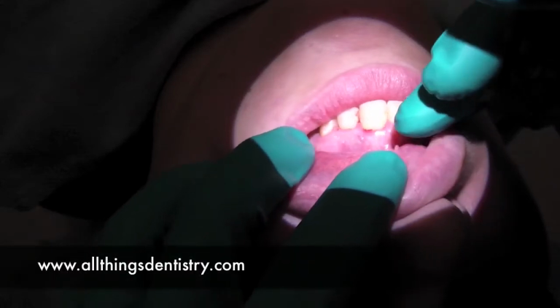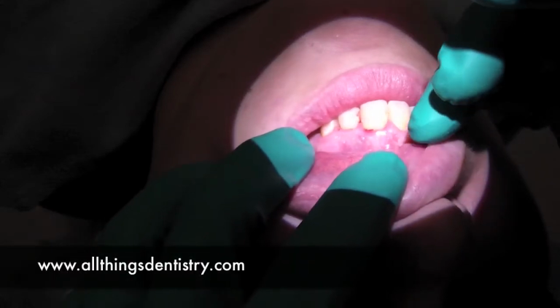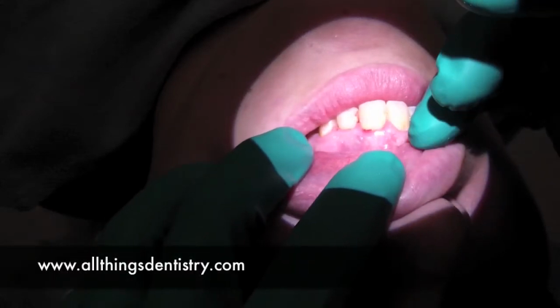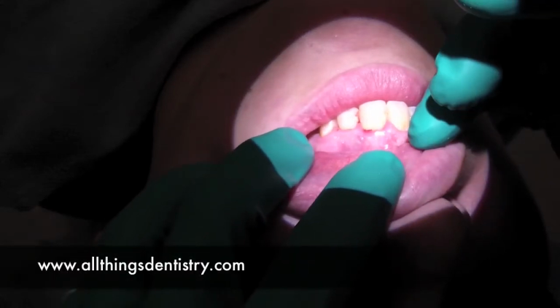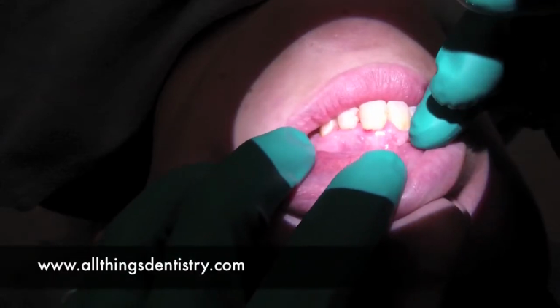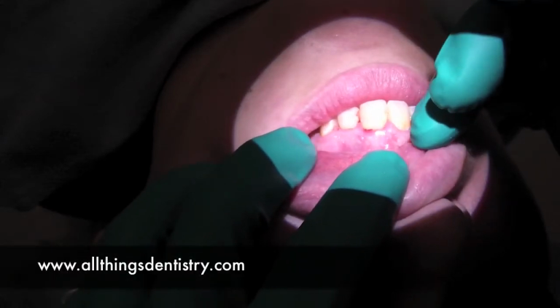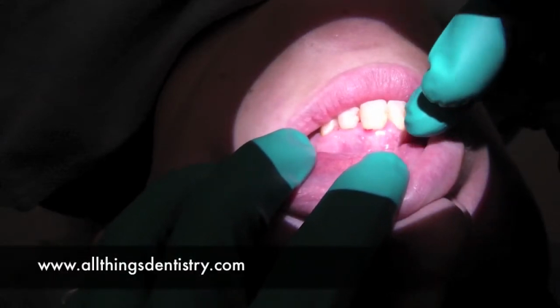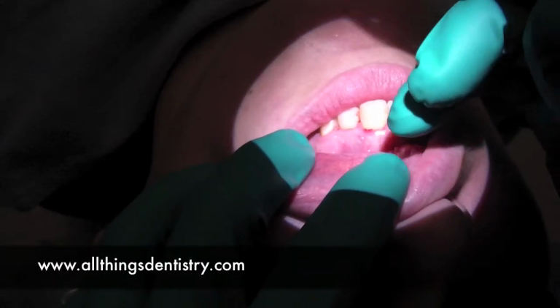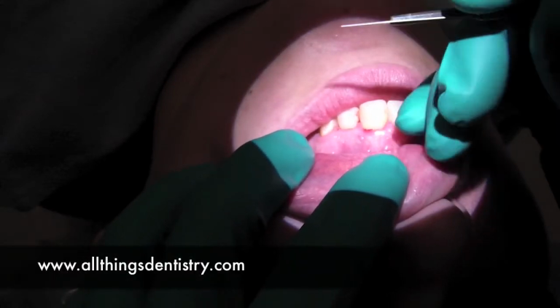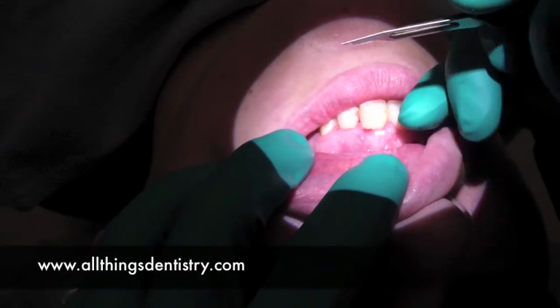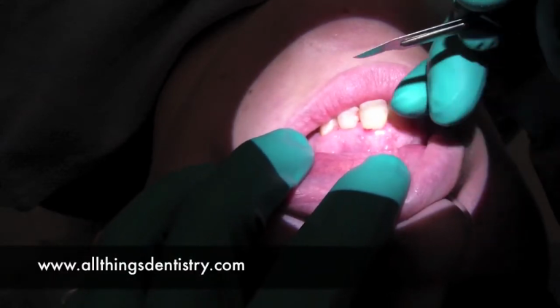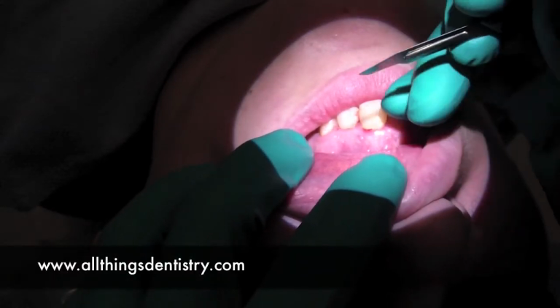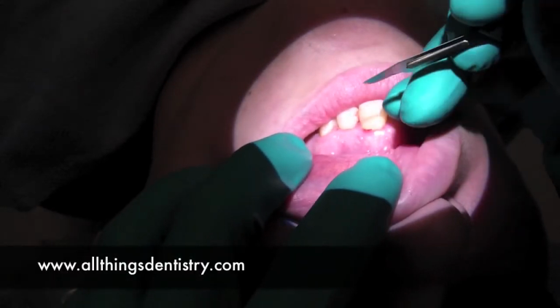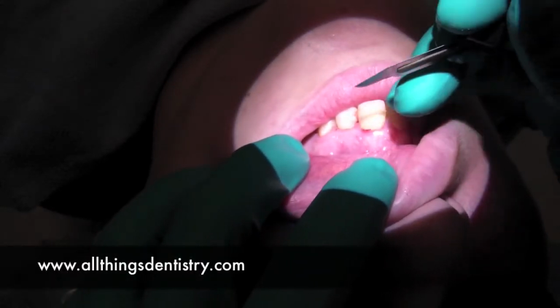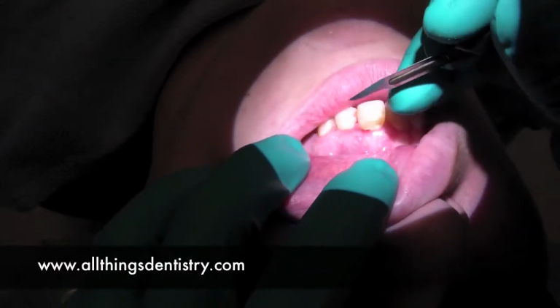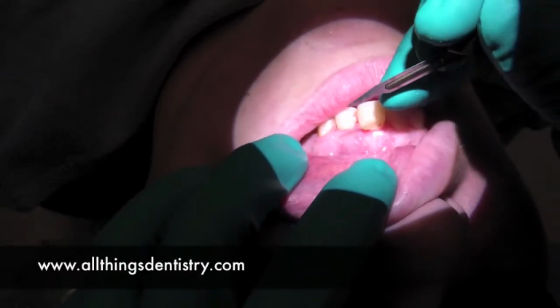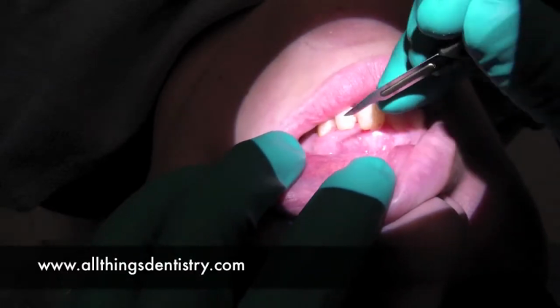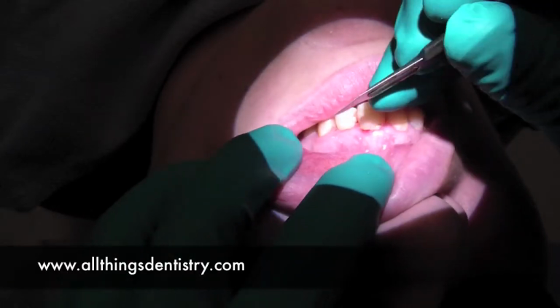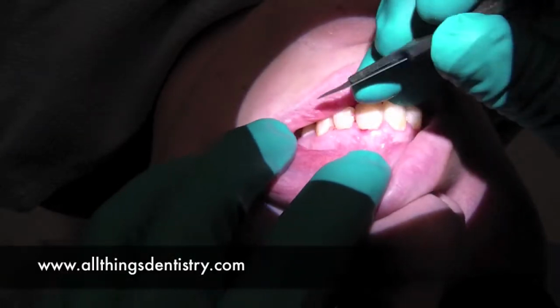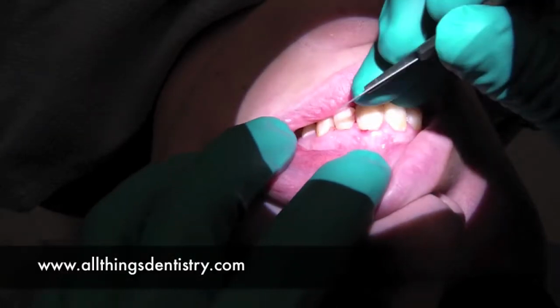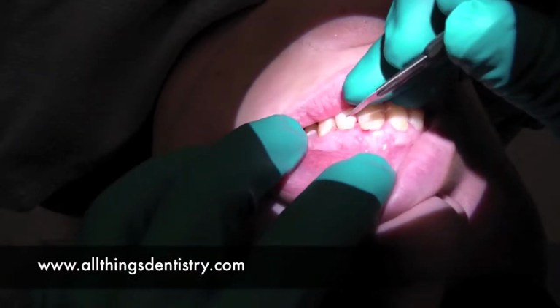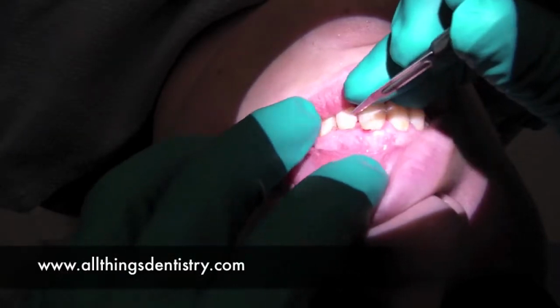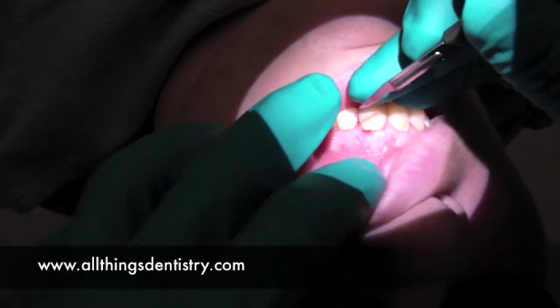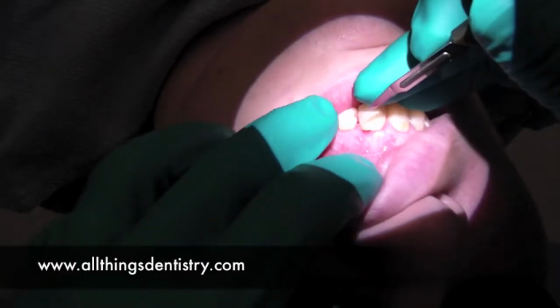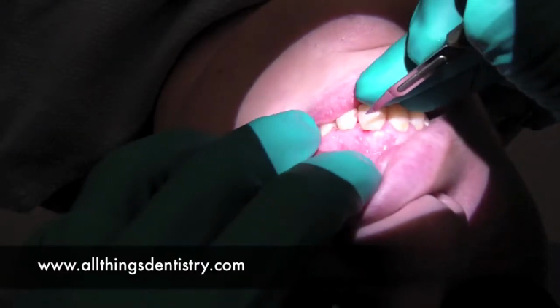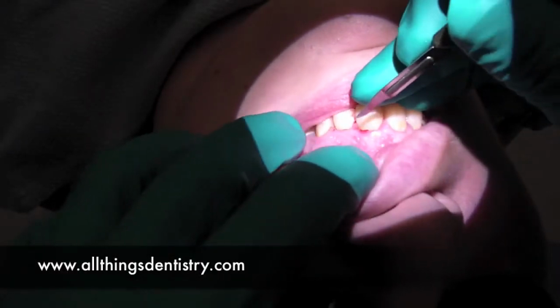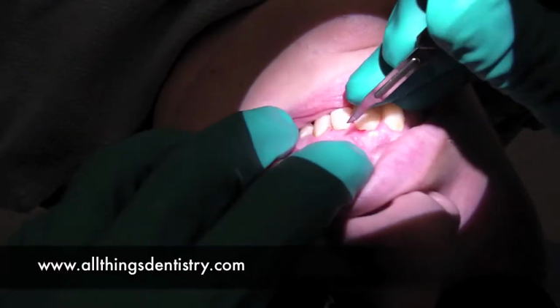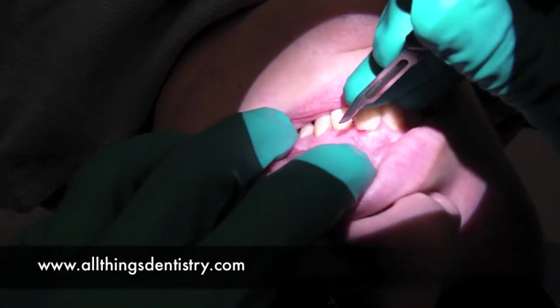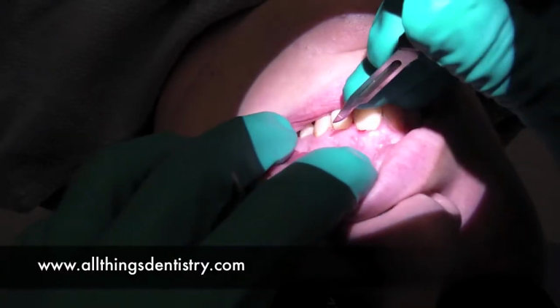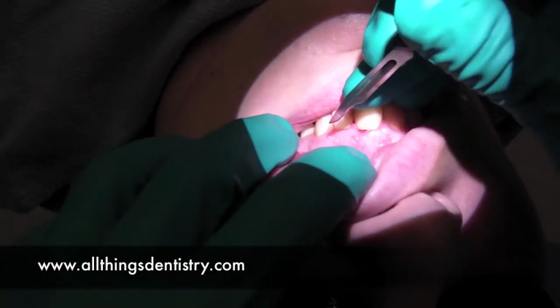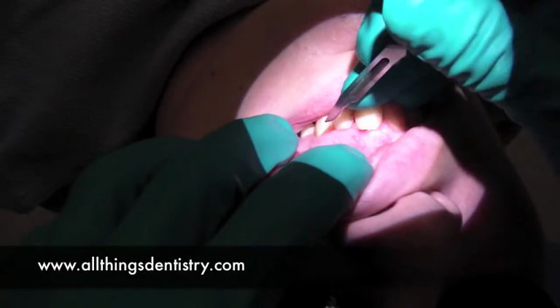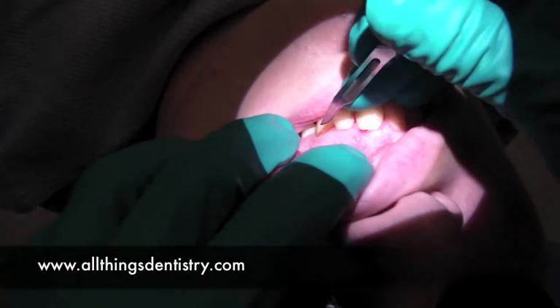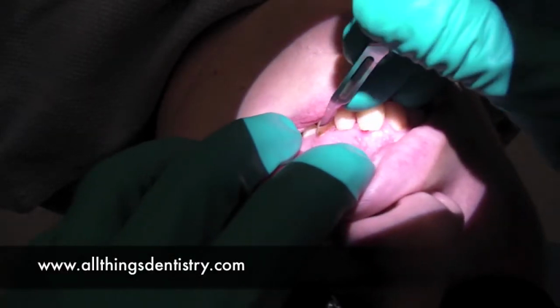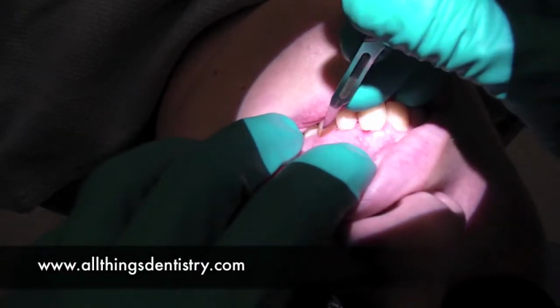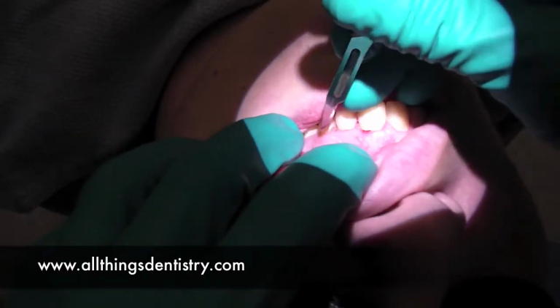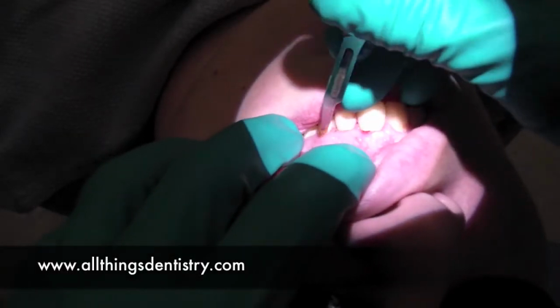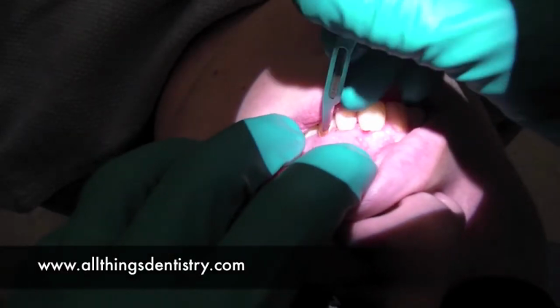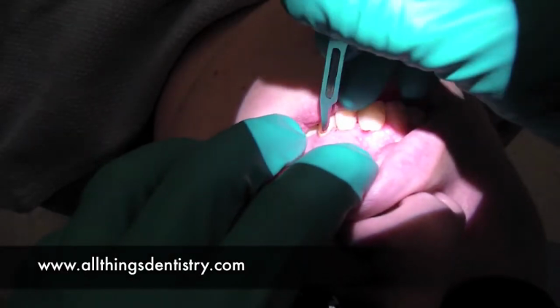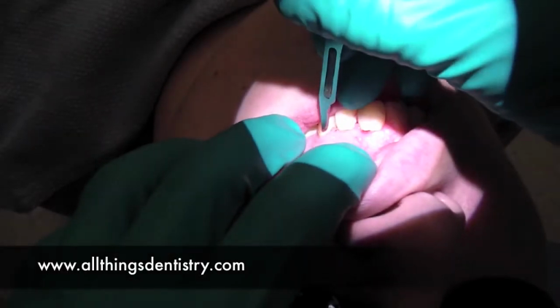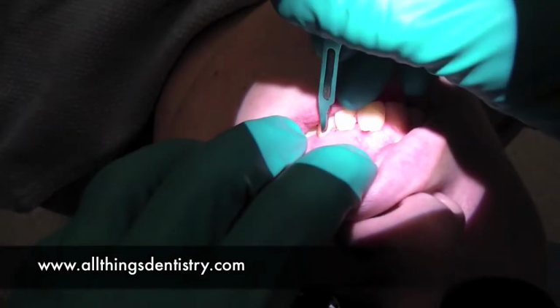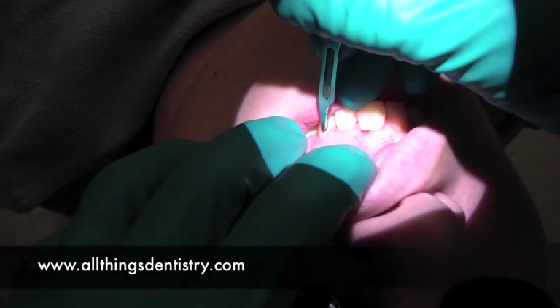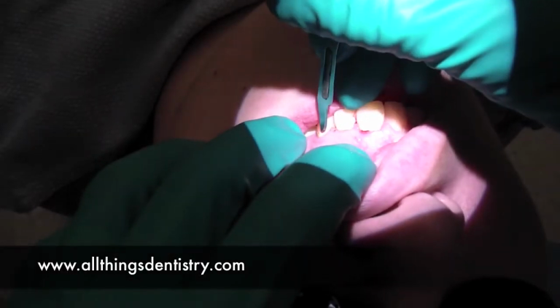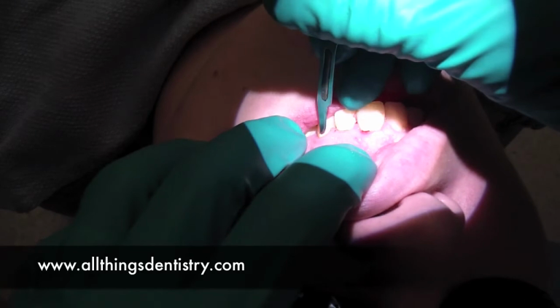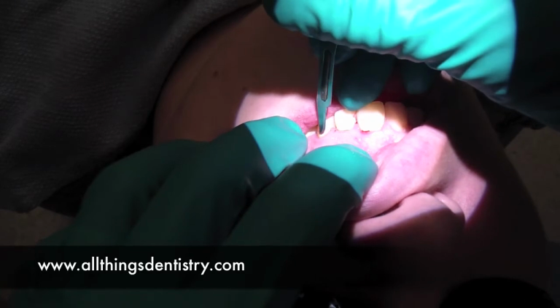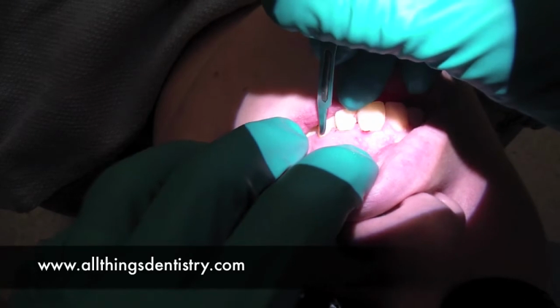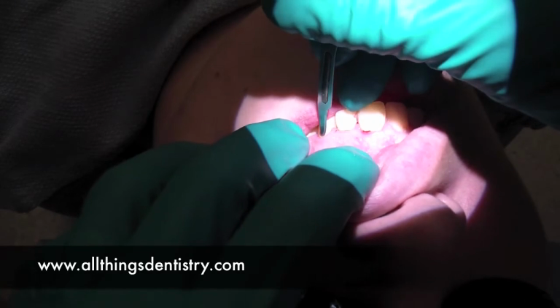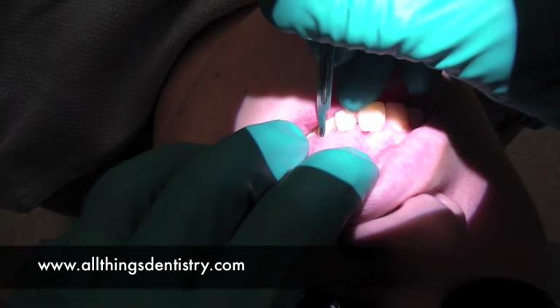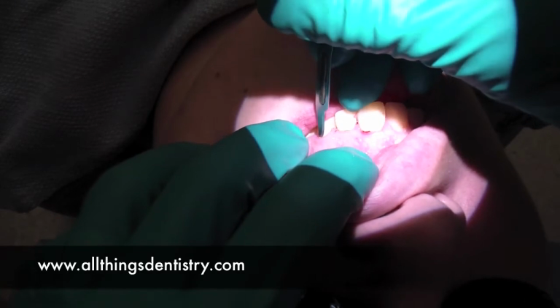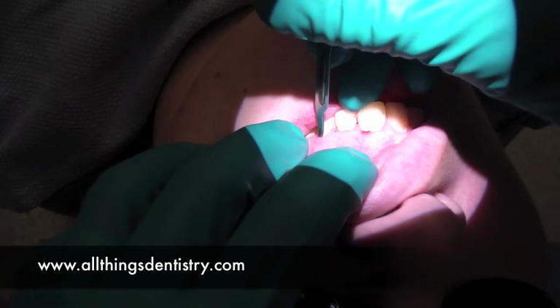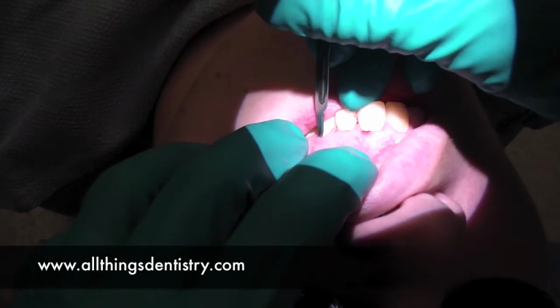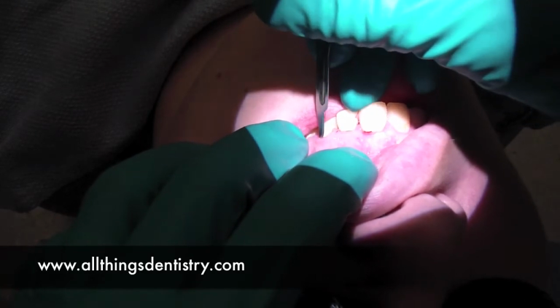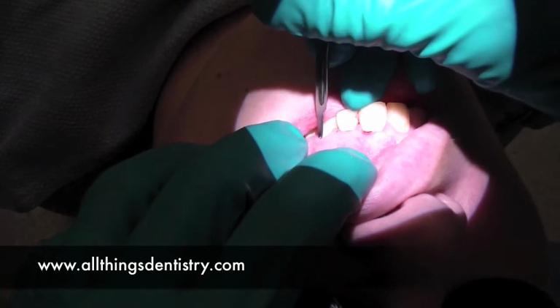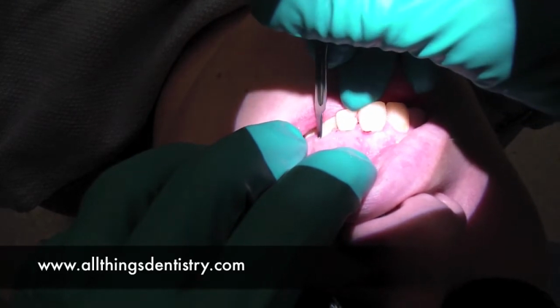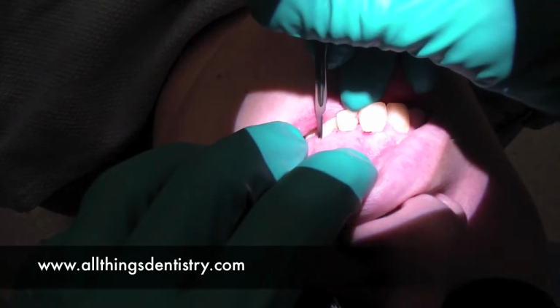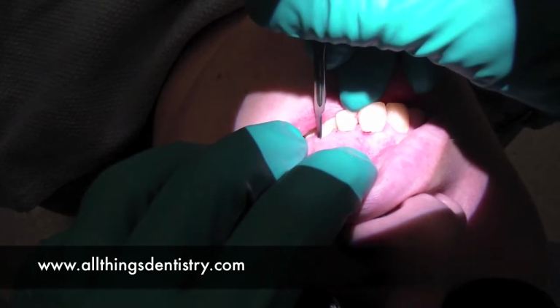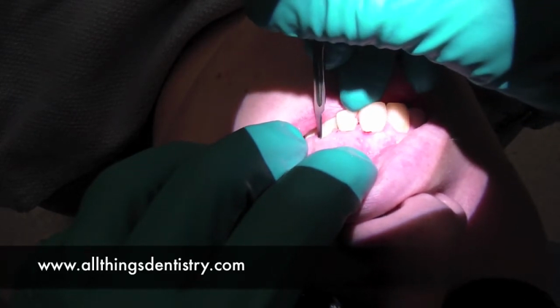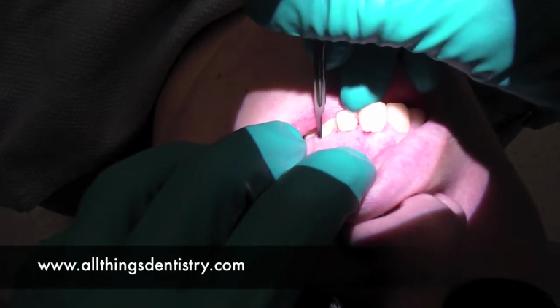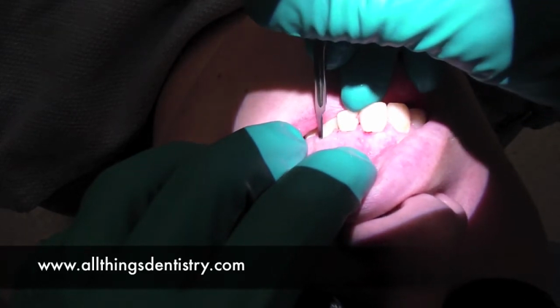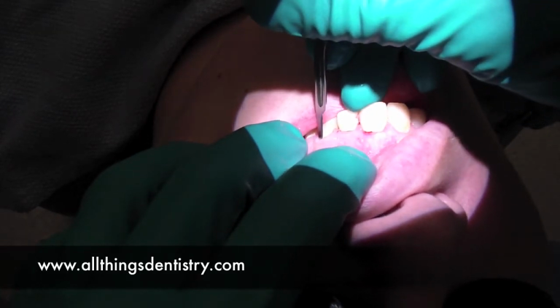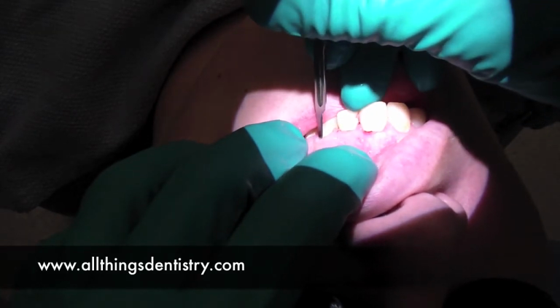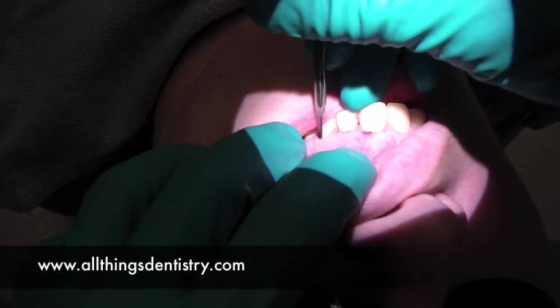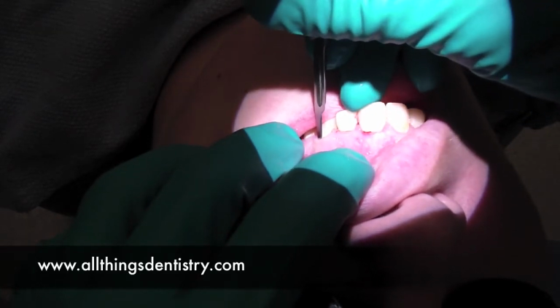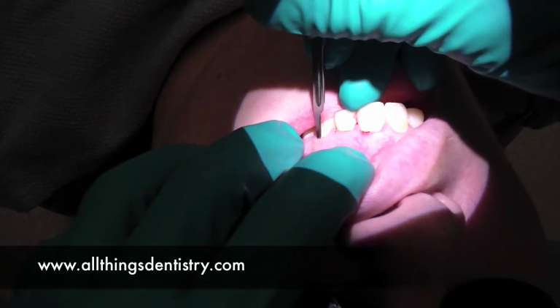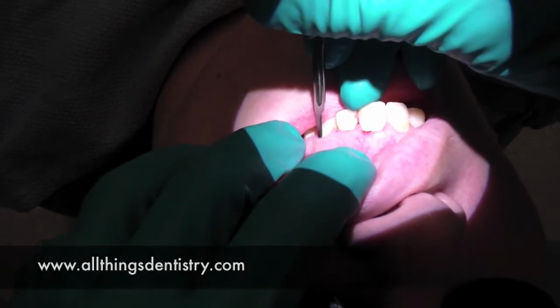Hey, welcome to AllThingsZenistry.com. This is the number 10 apicoectomy, or tooth number 22.